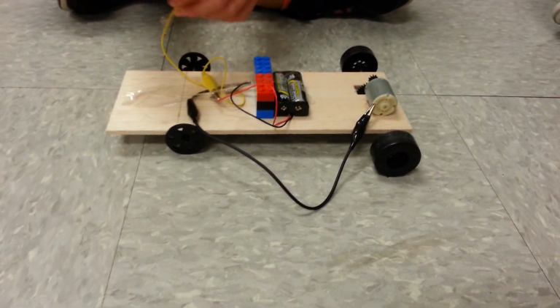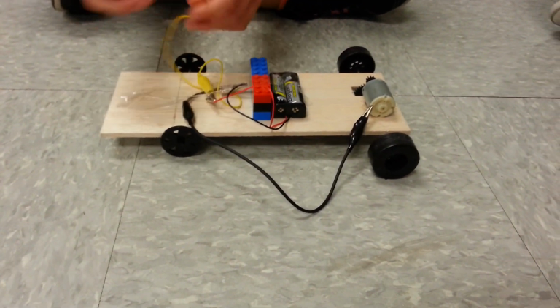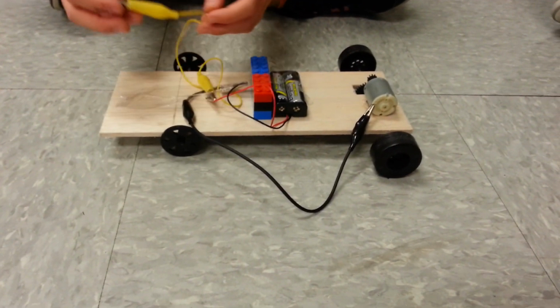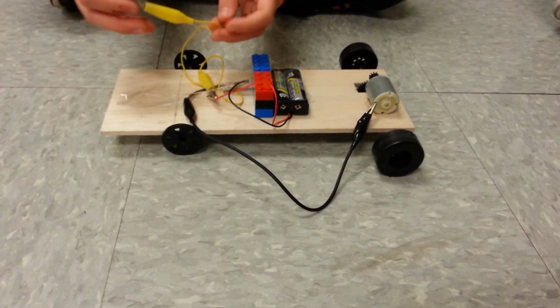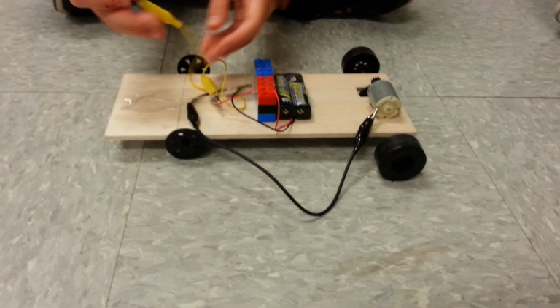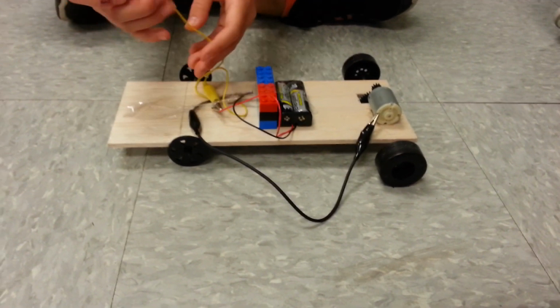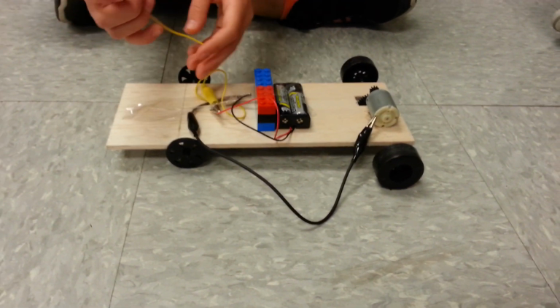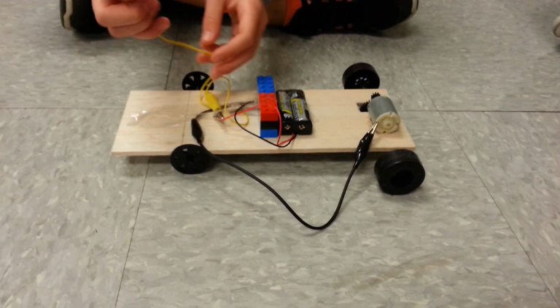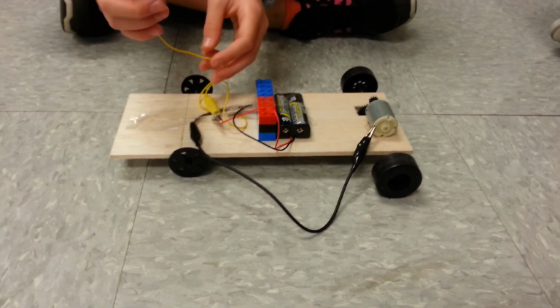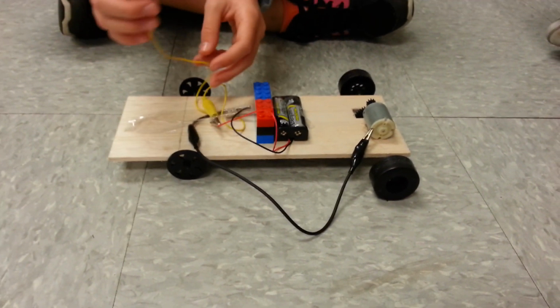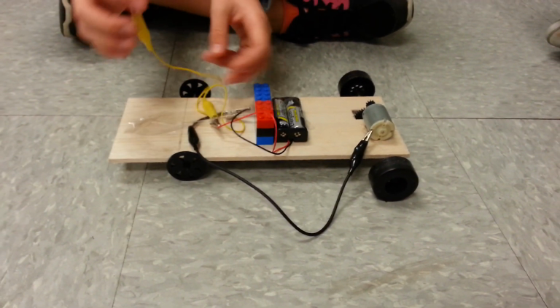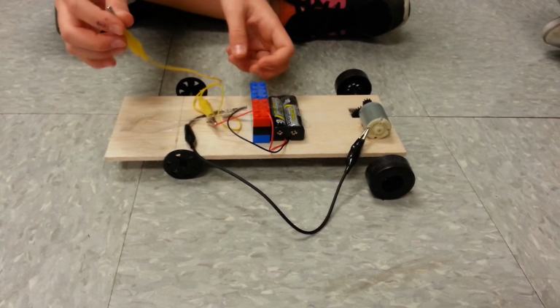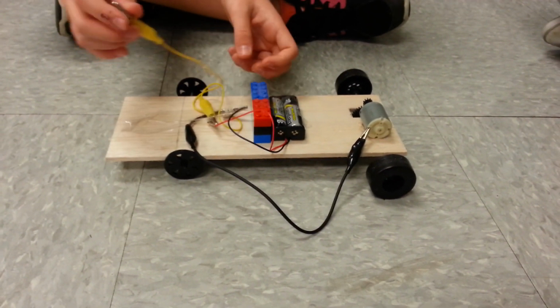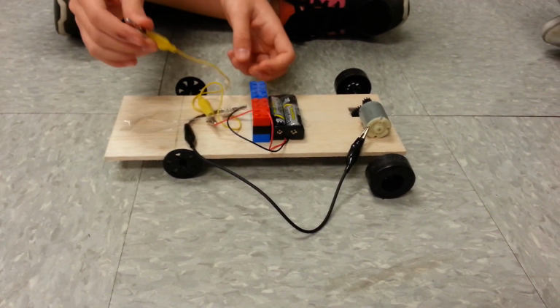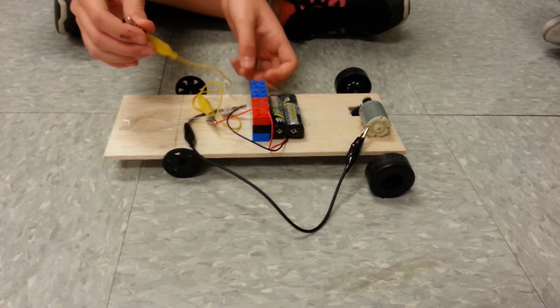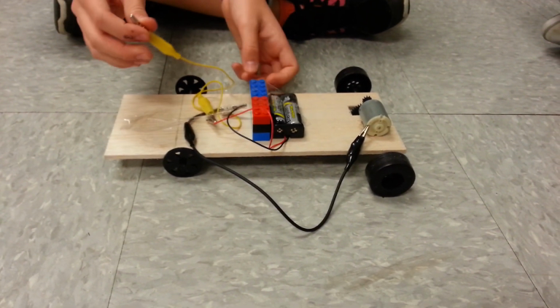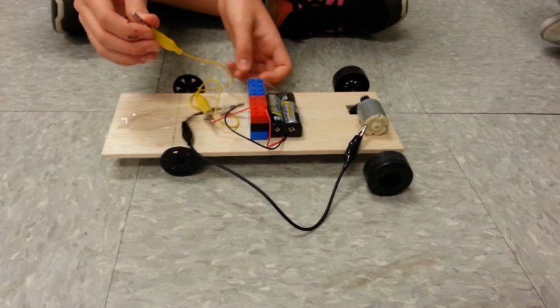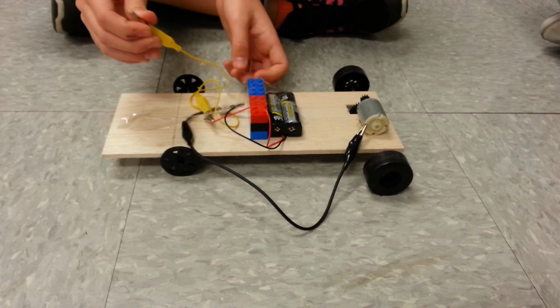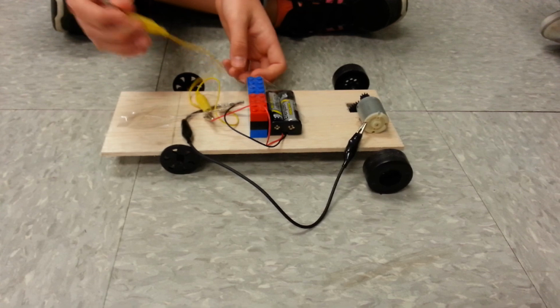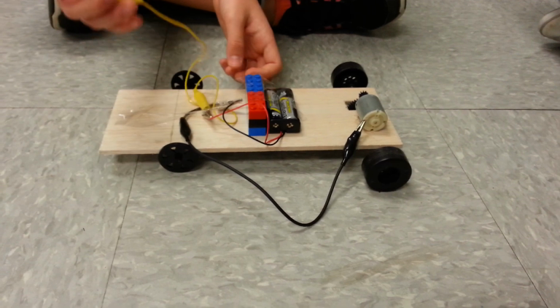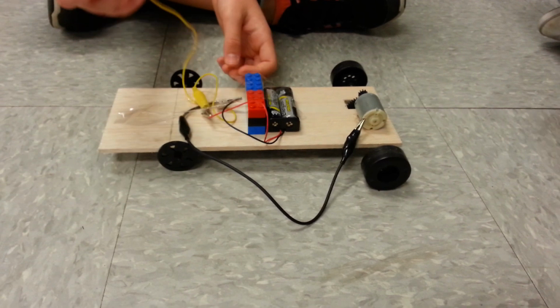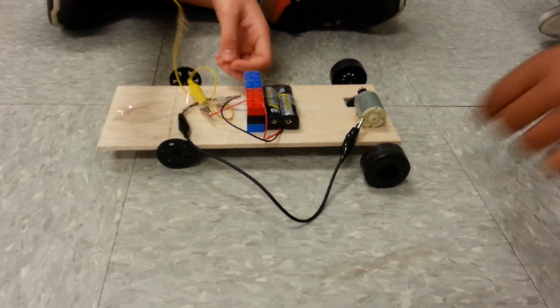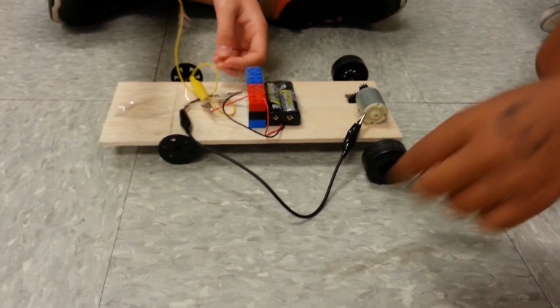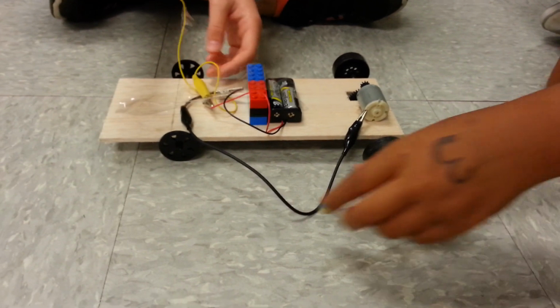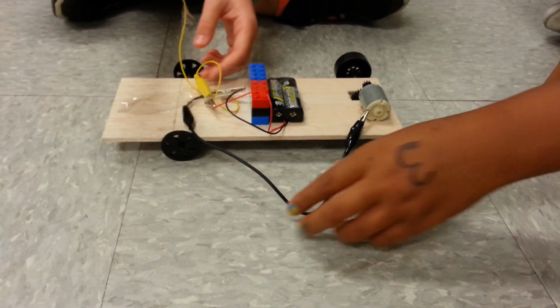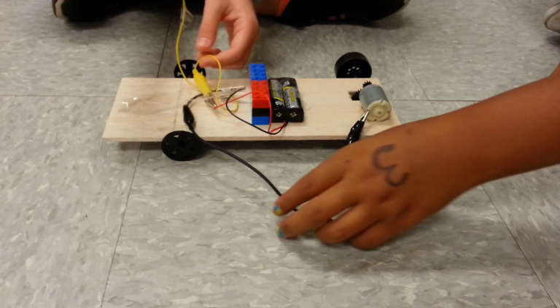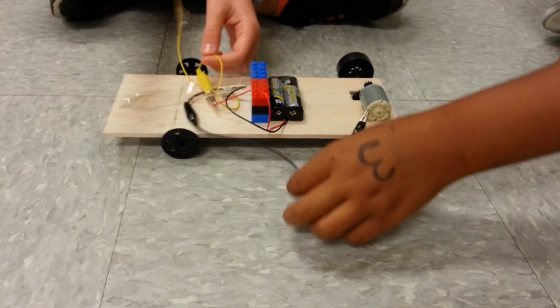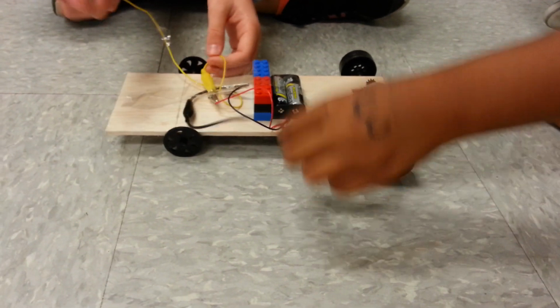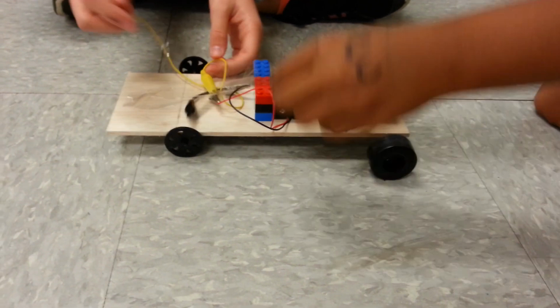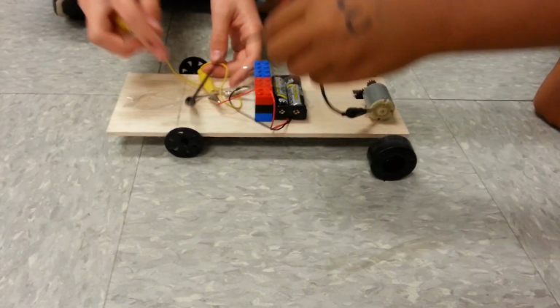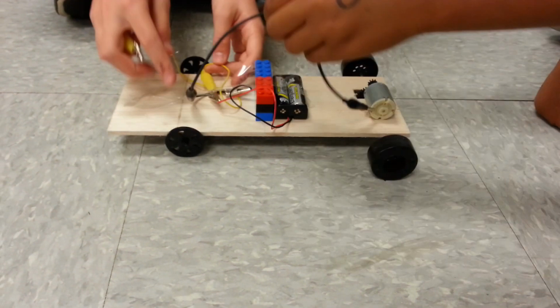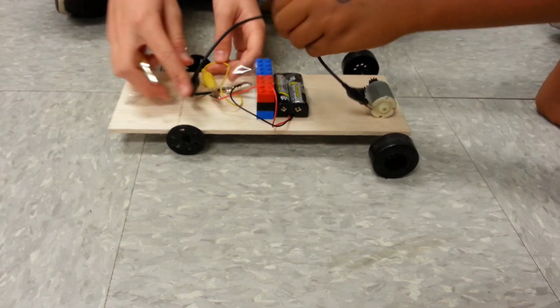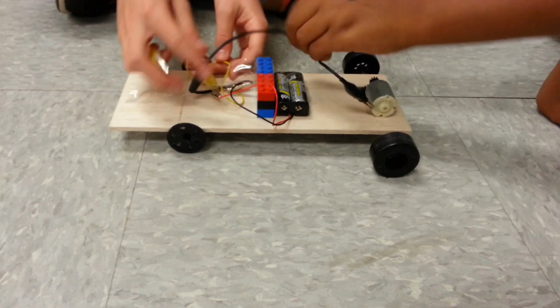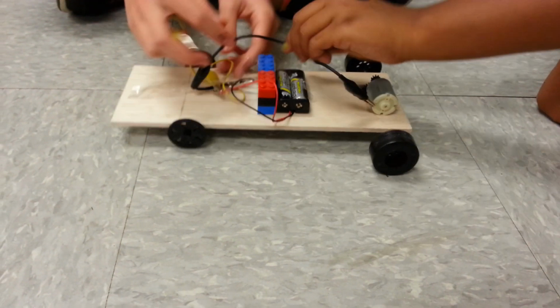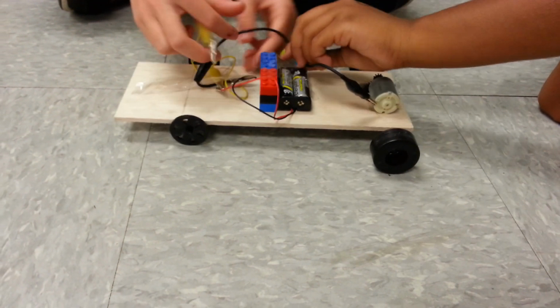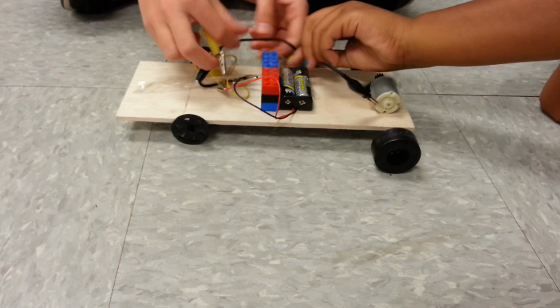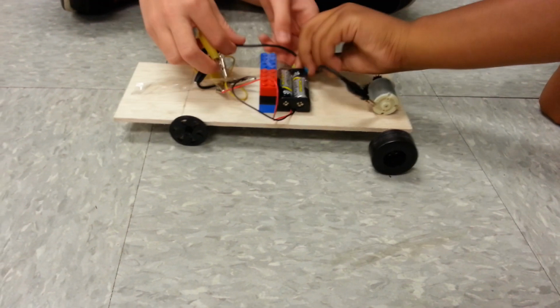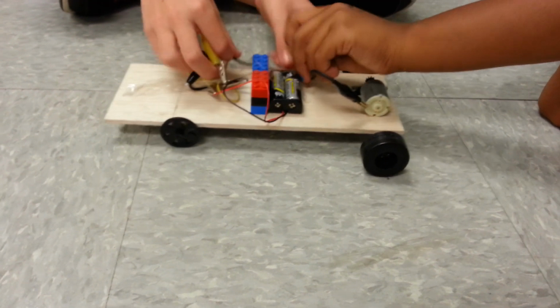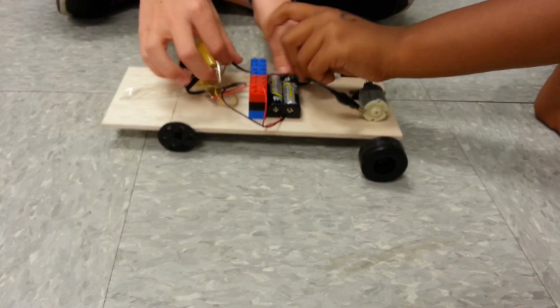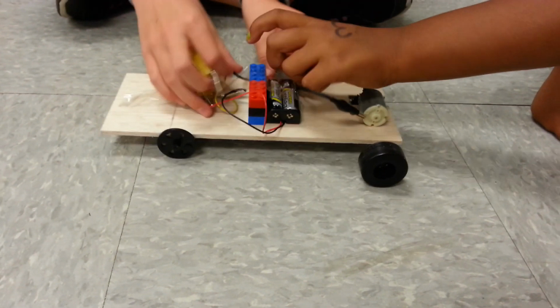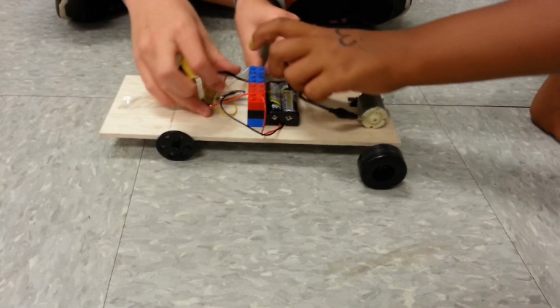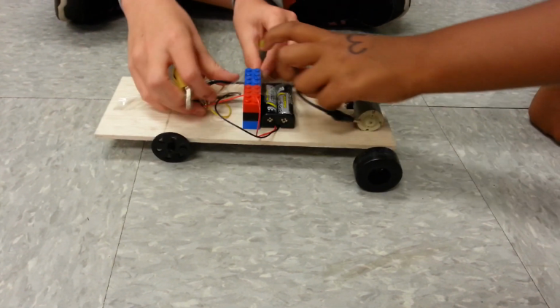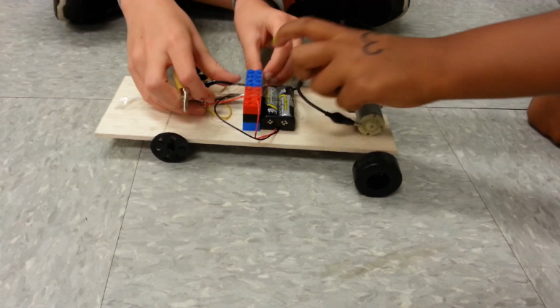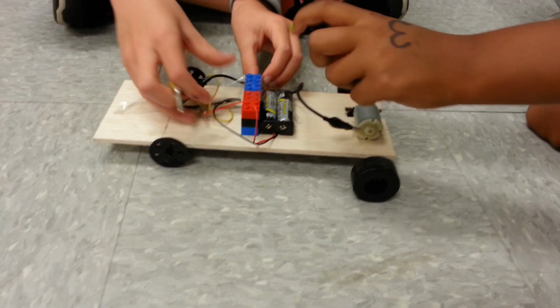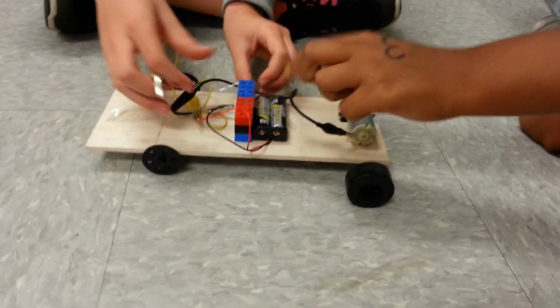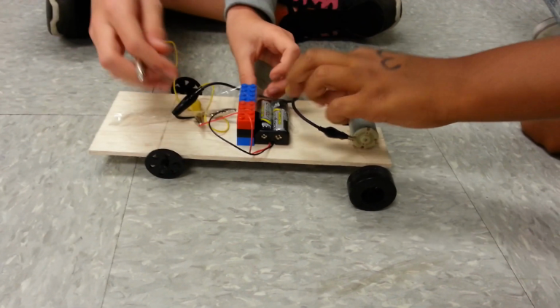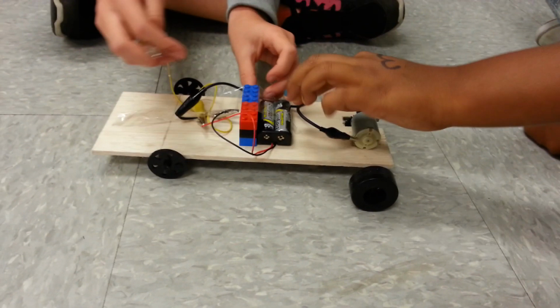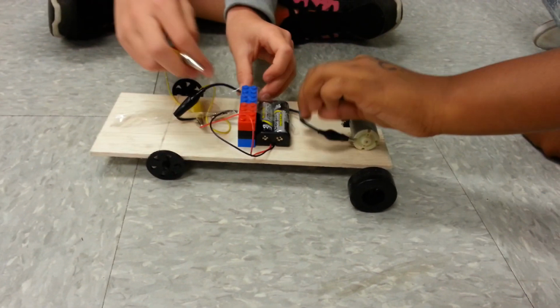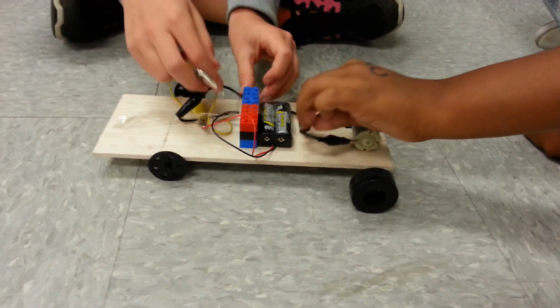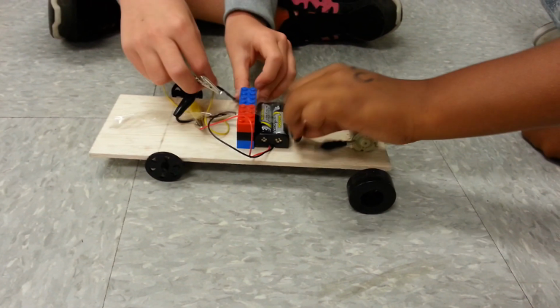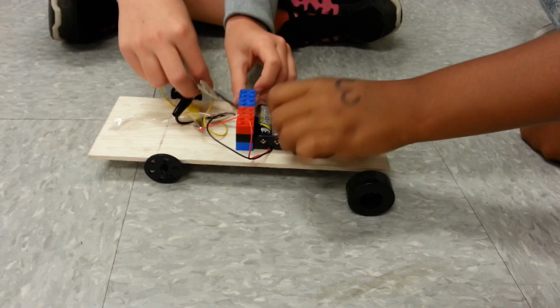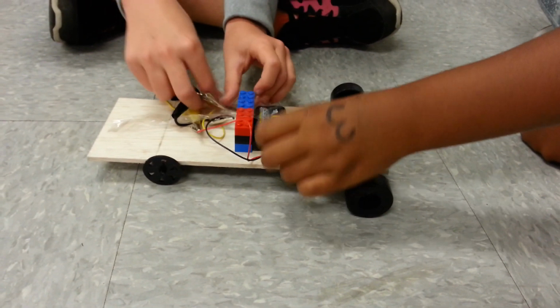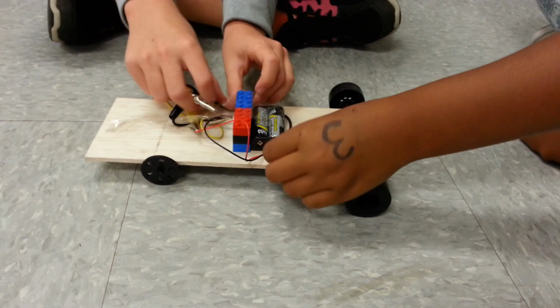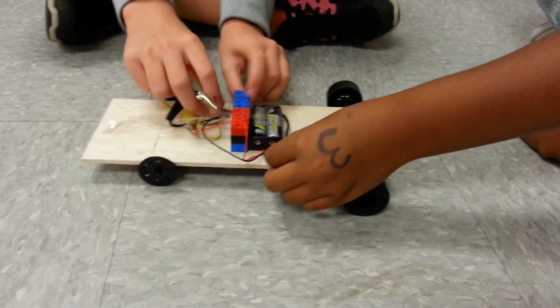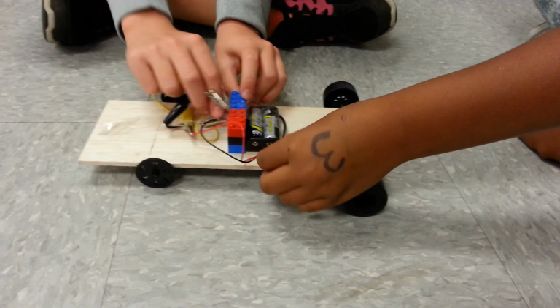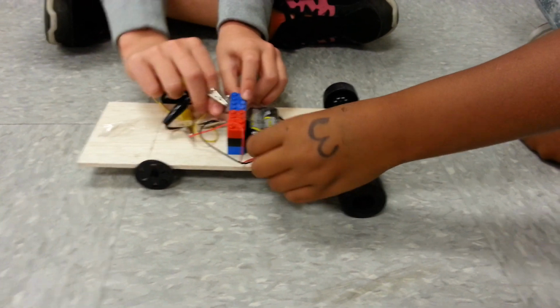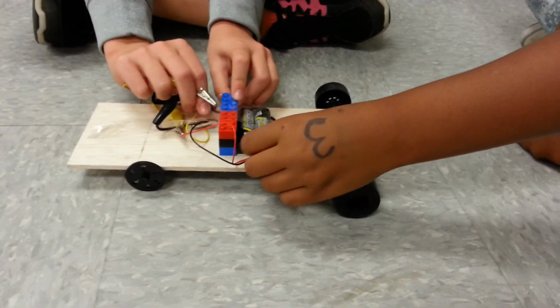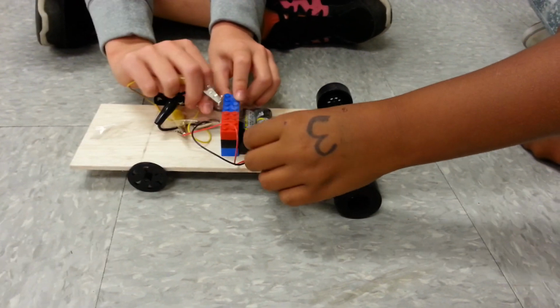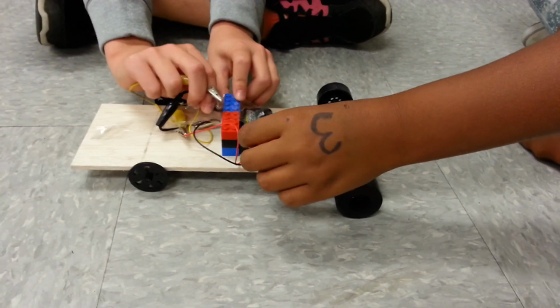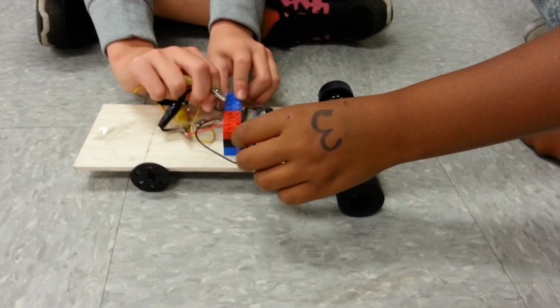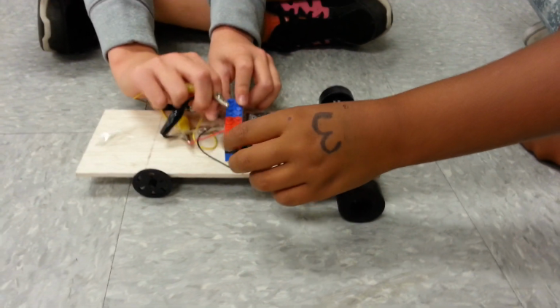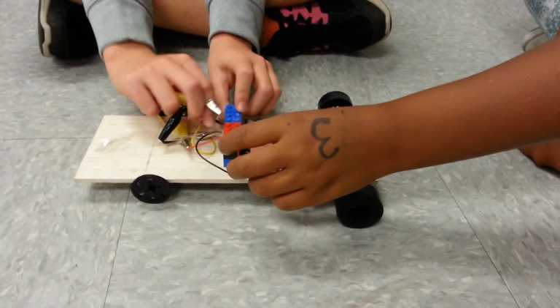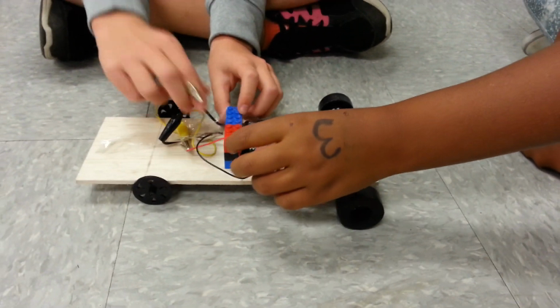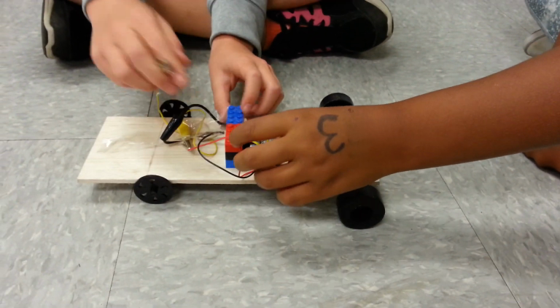We're going to tighten the wires a little bit so that they're not hanging off. We're going to eventually put a solar panel on this.